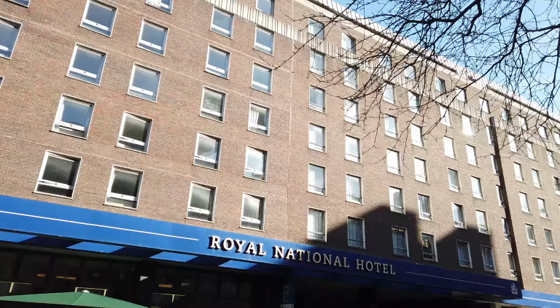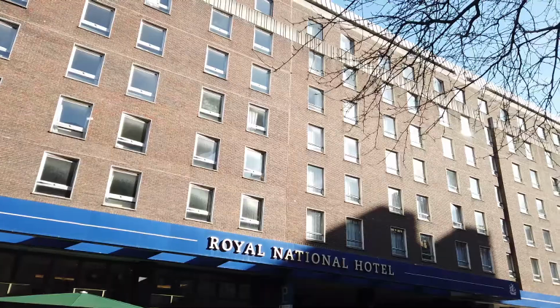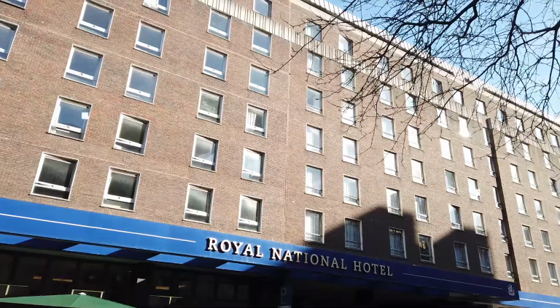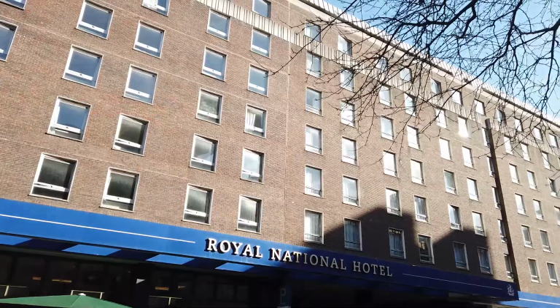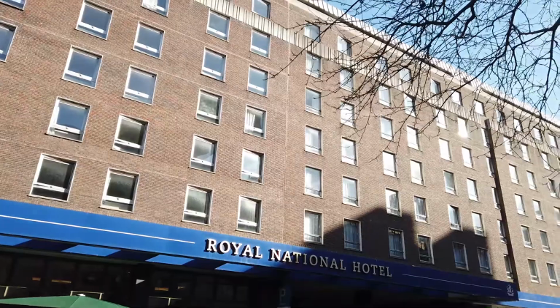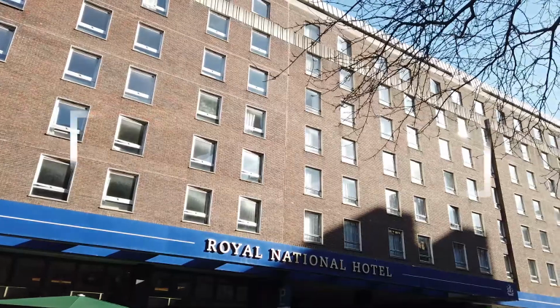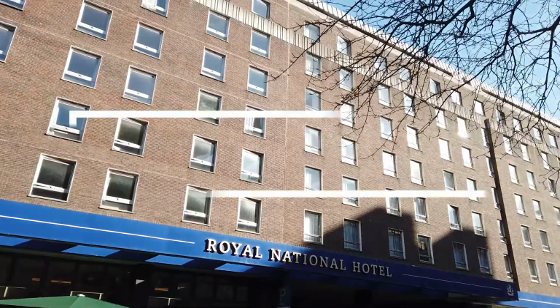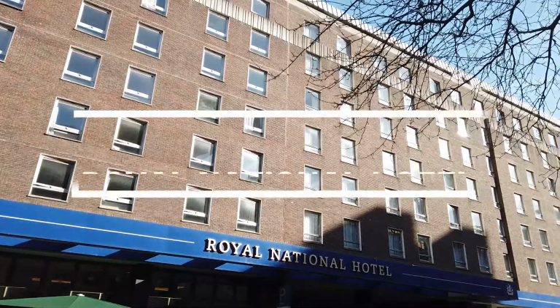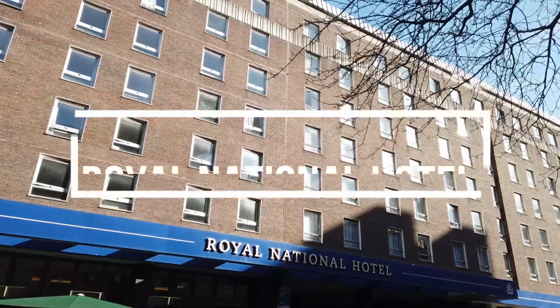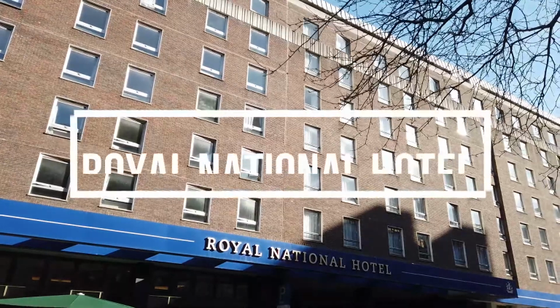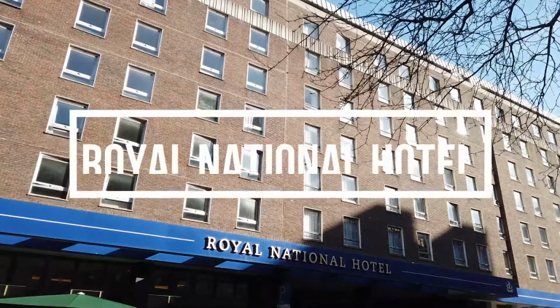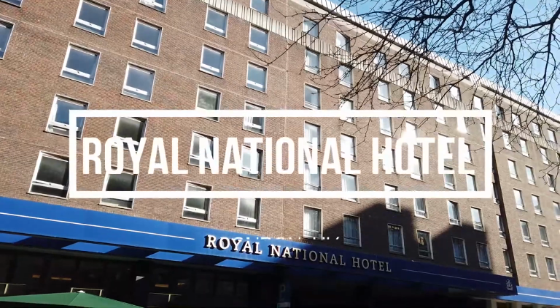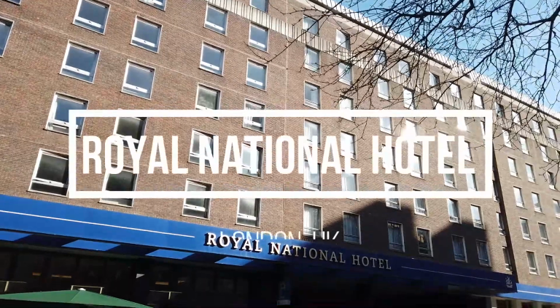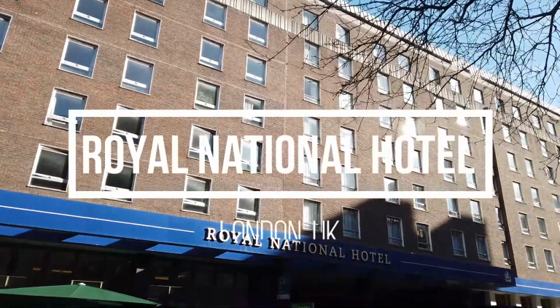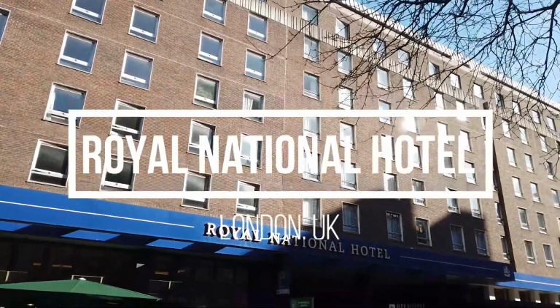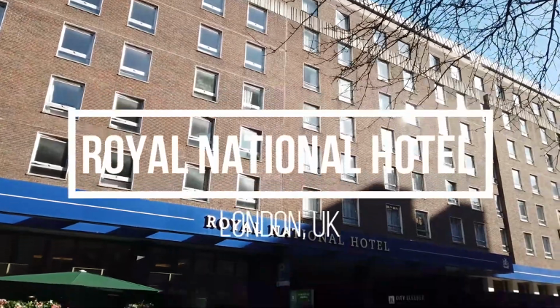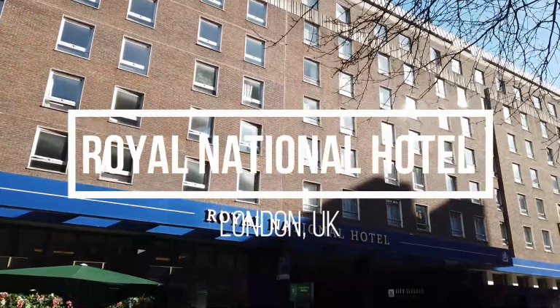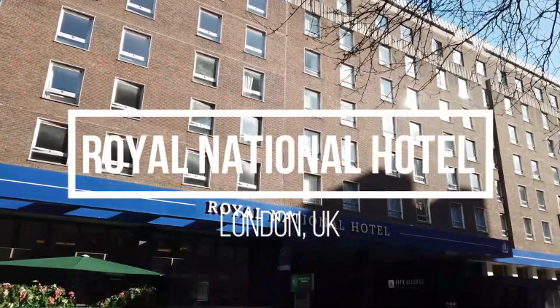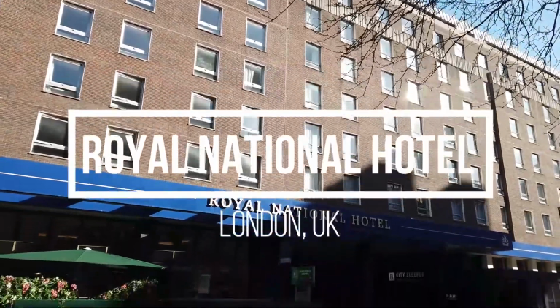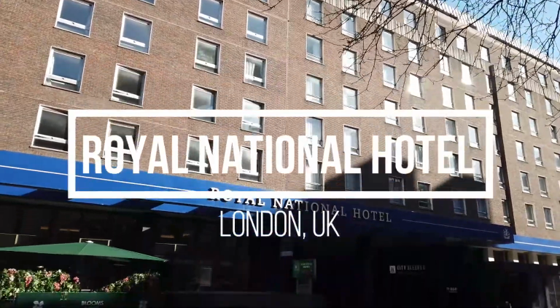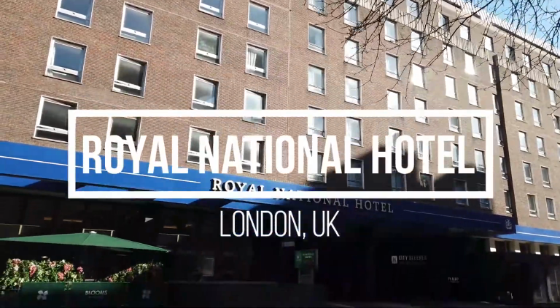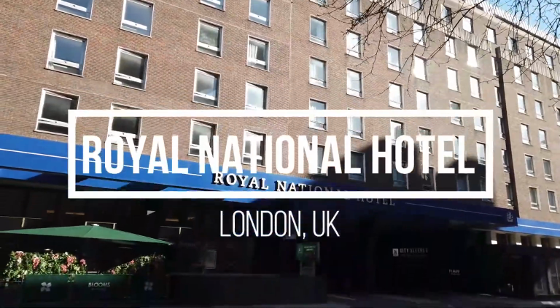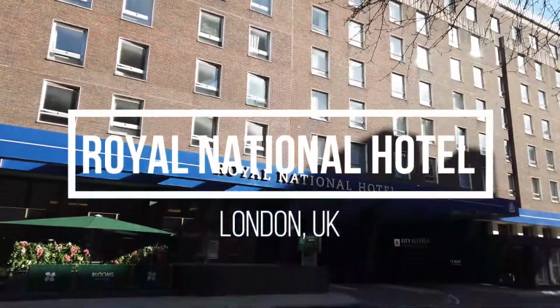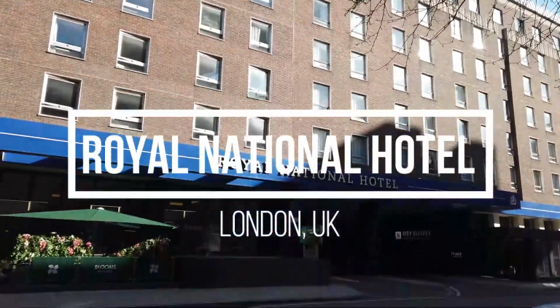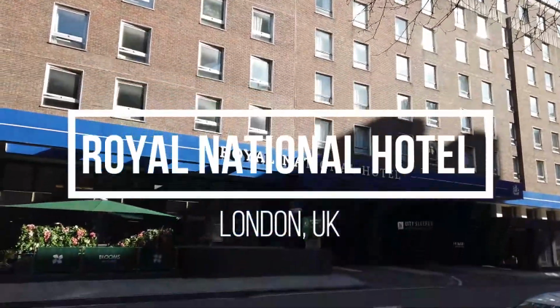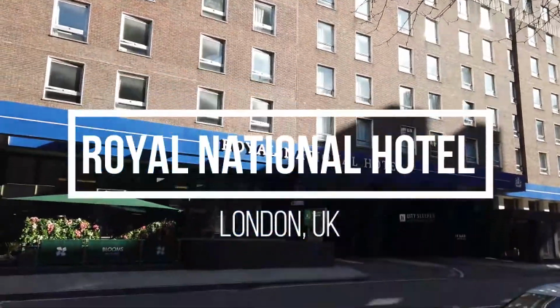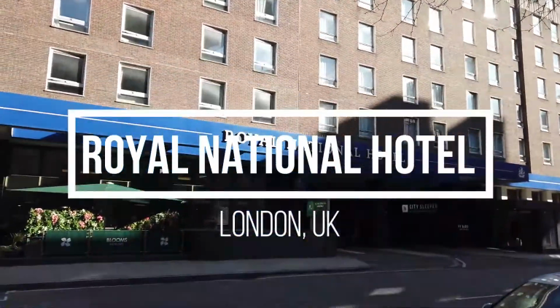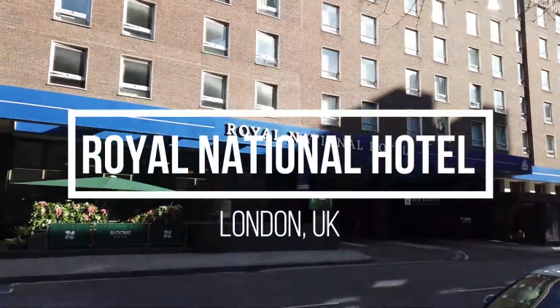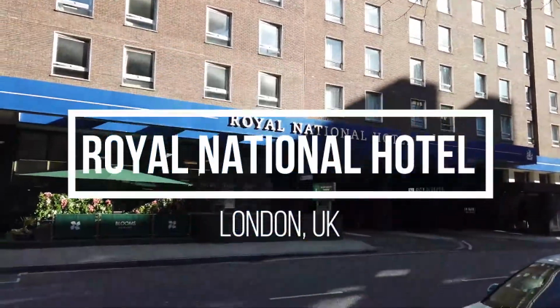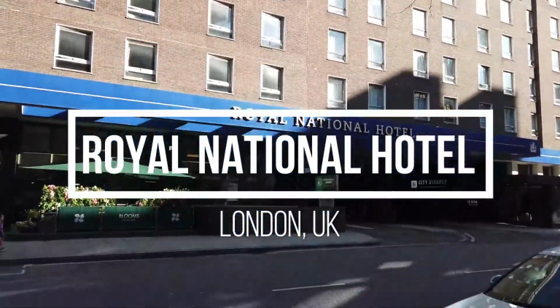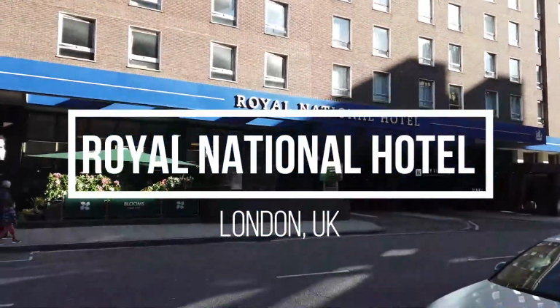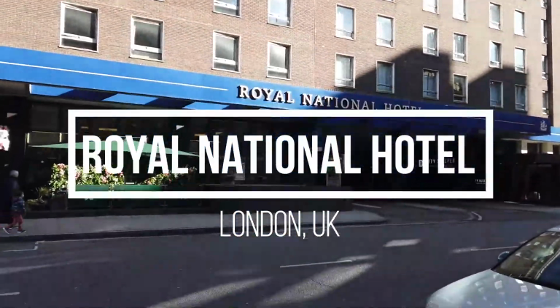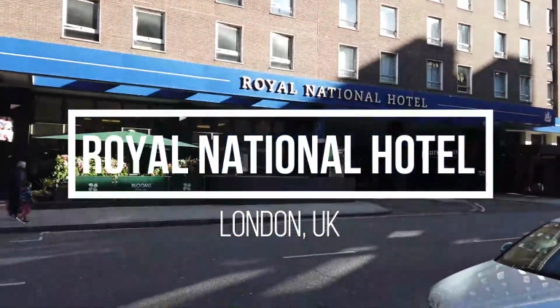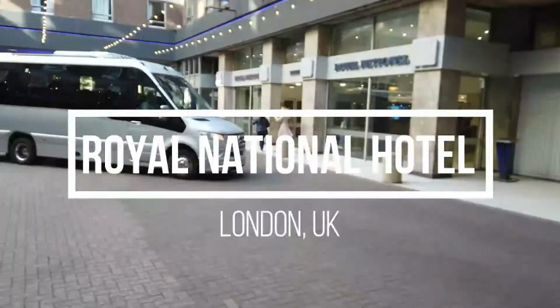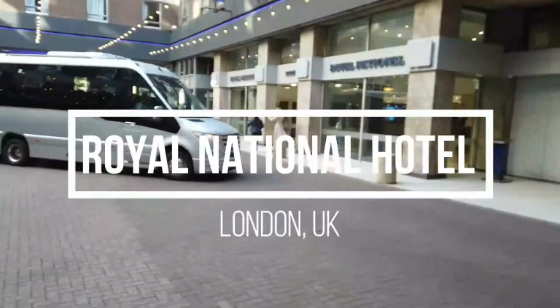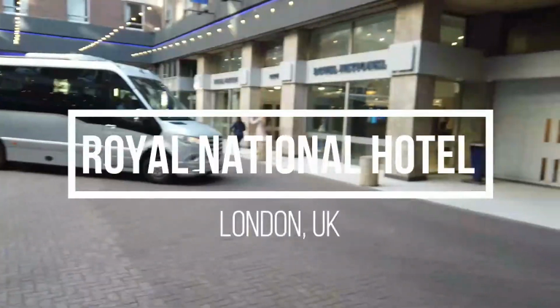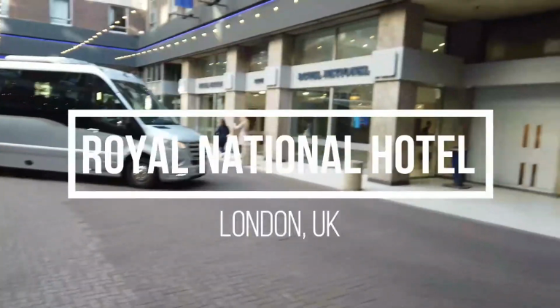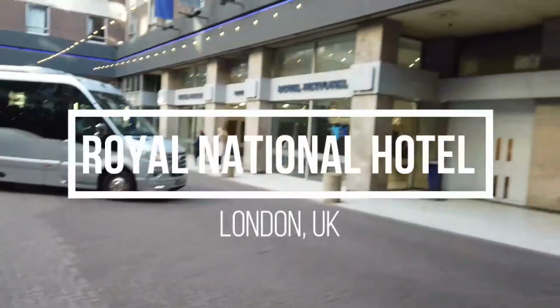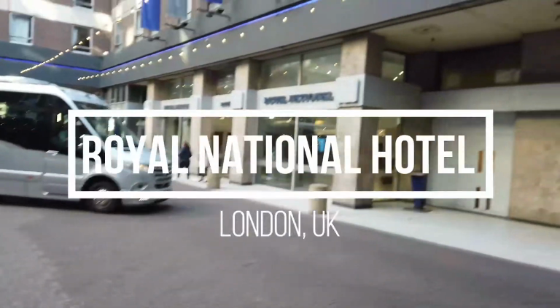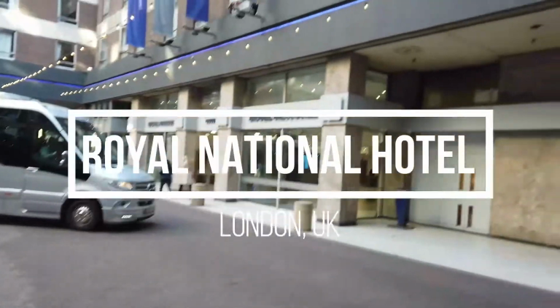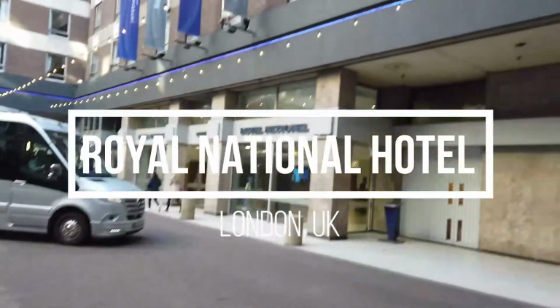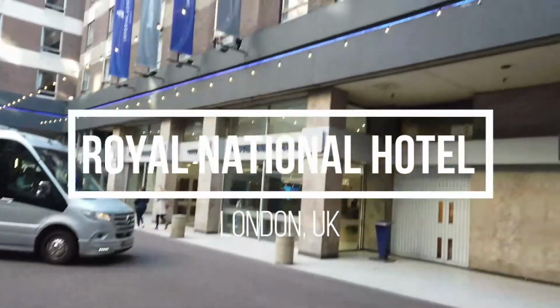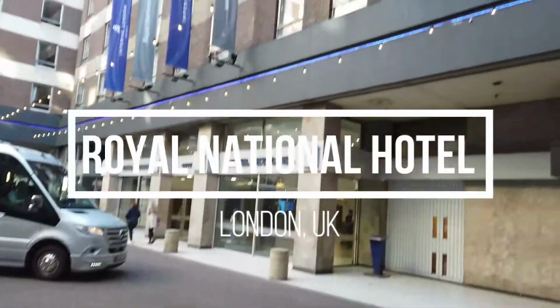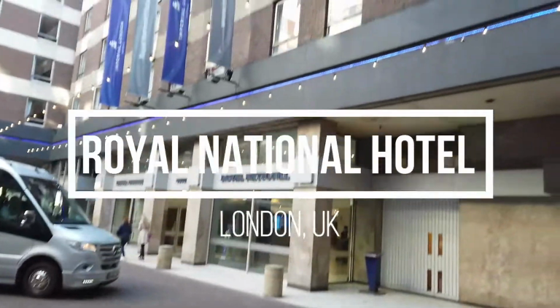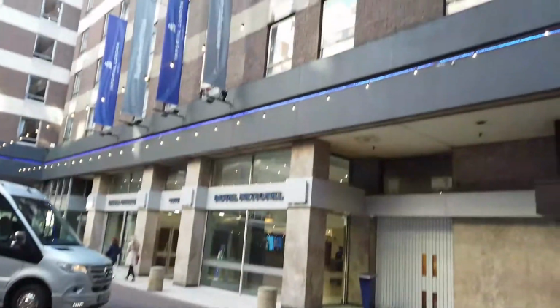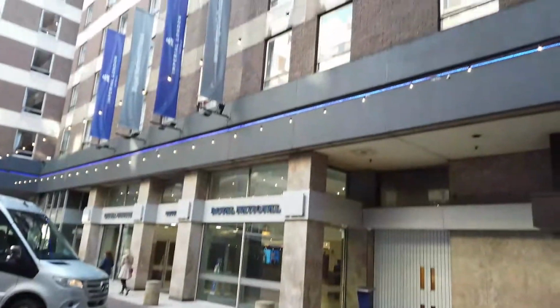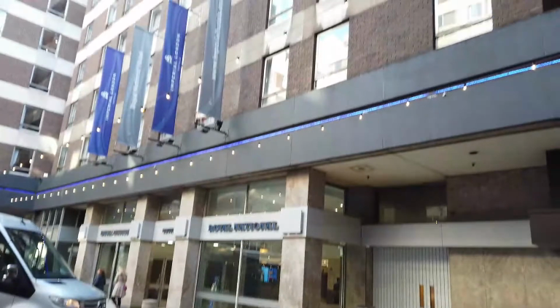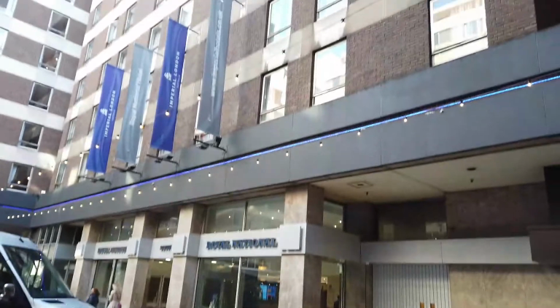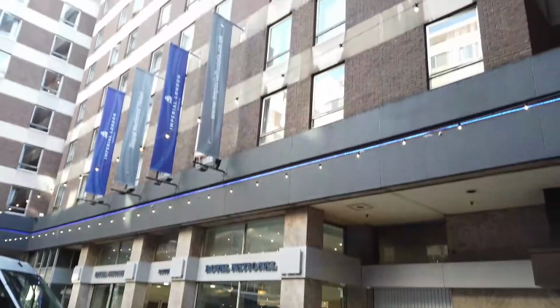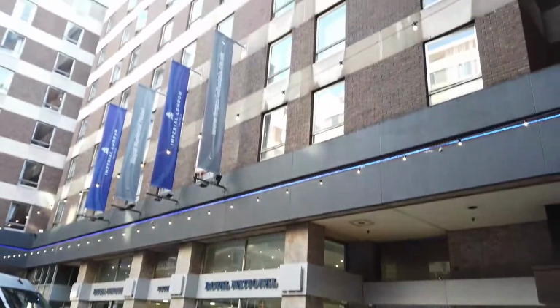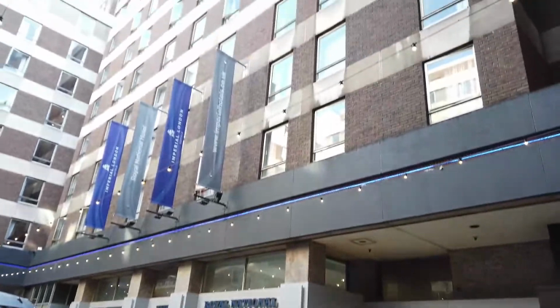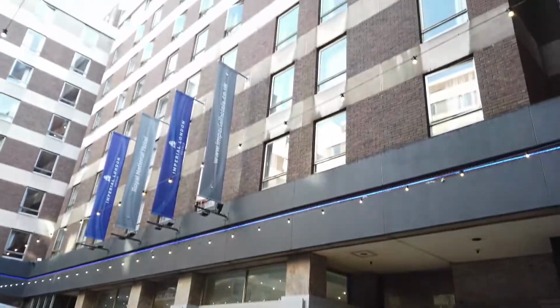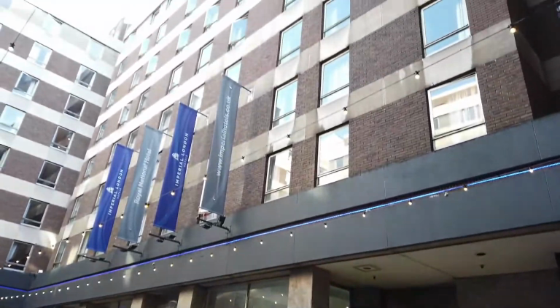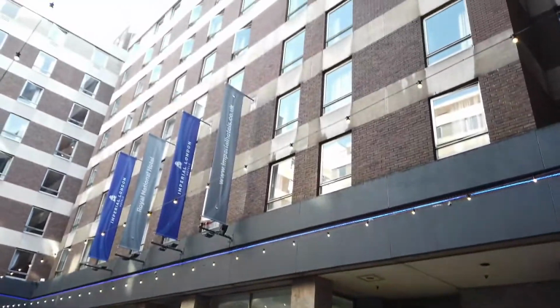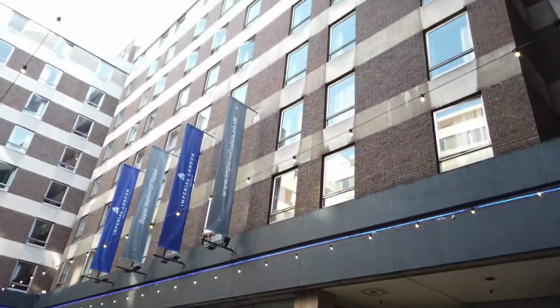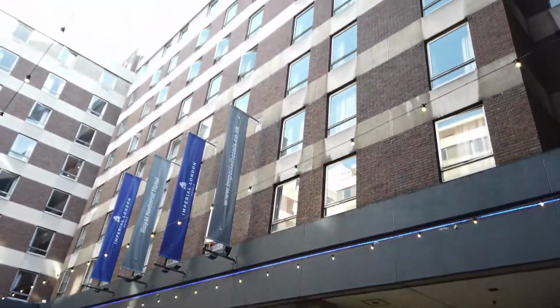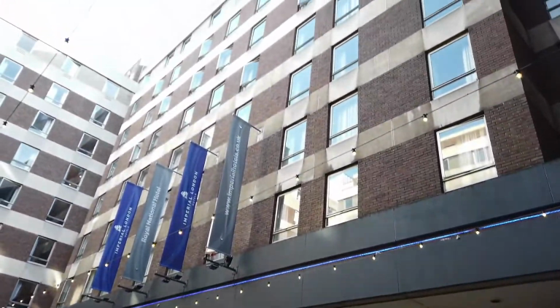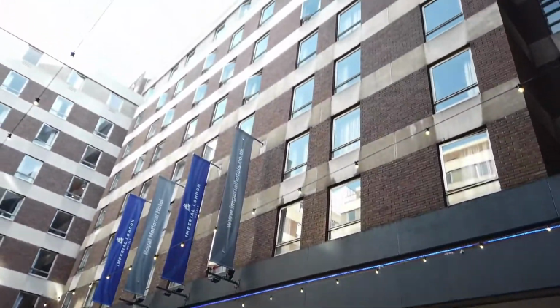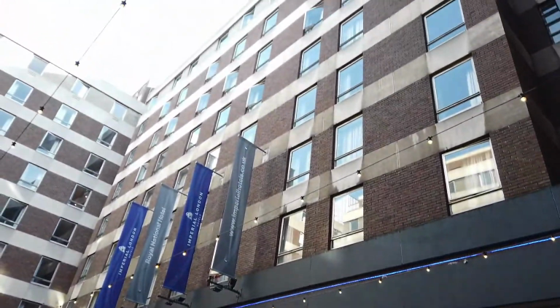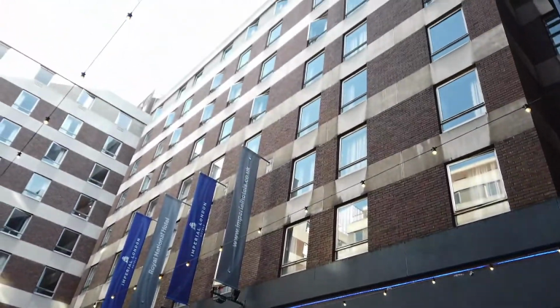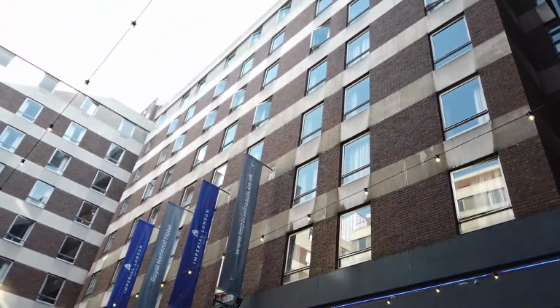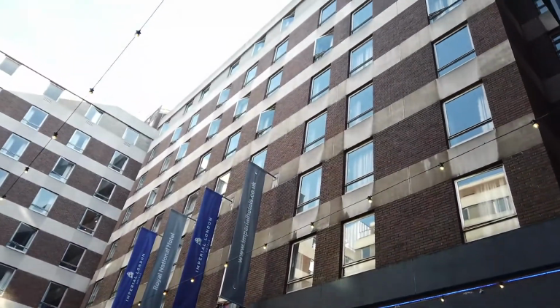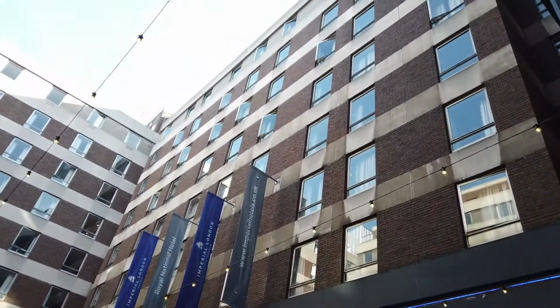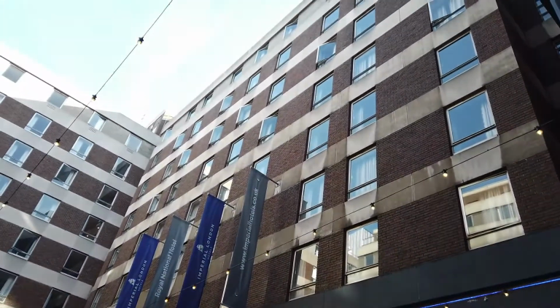Hi, this is our review of the Royal National Hotel which we stayed in. We're just going to give you a quick tour and look at the facilities.